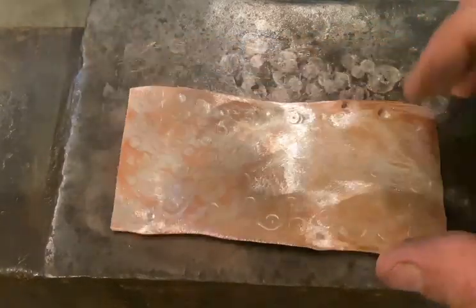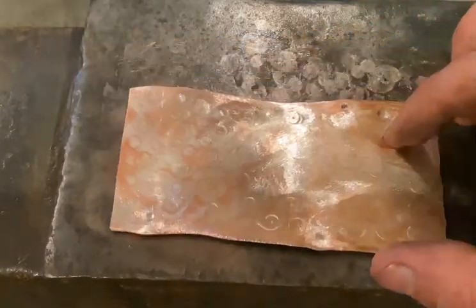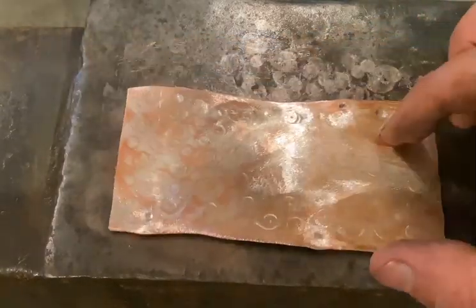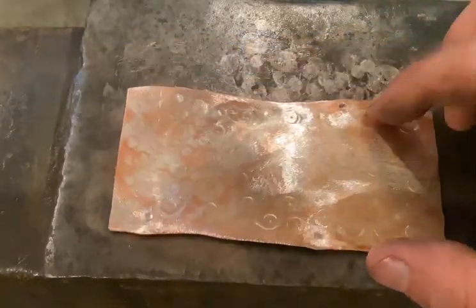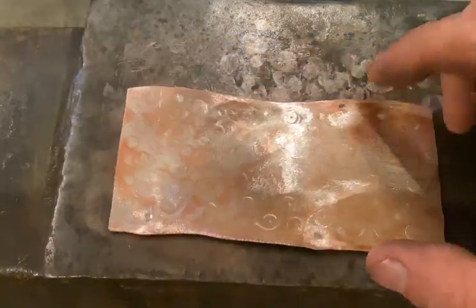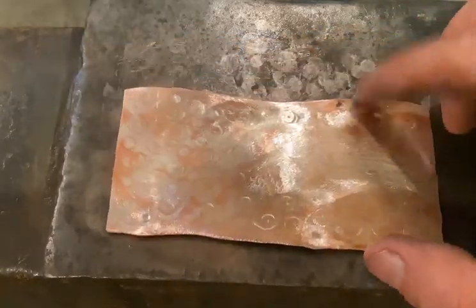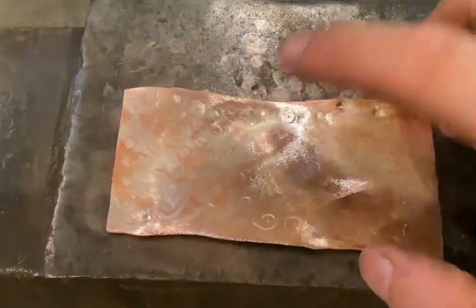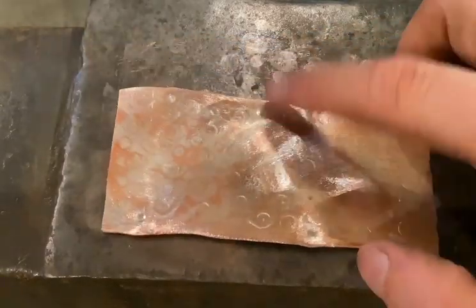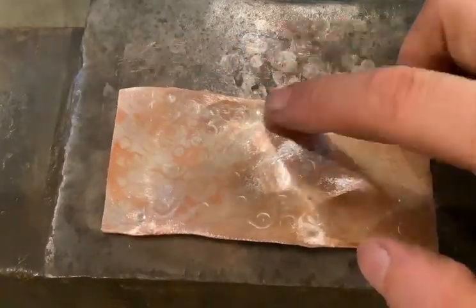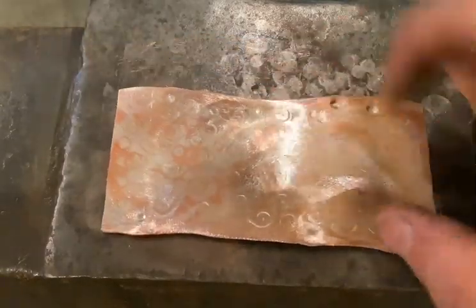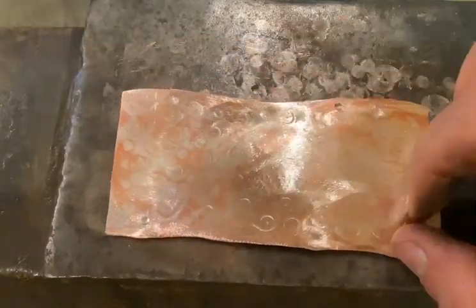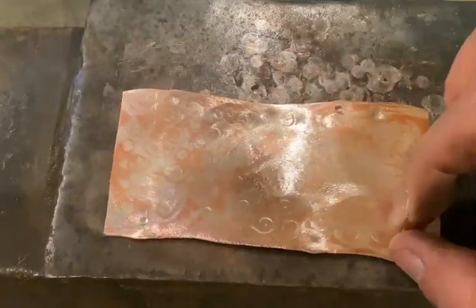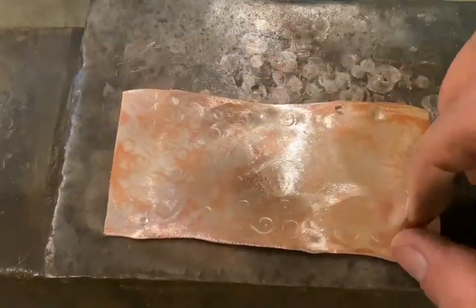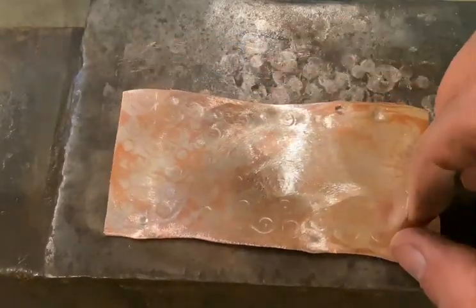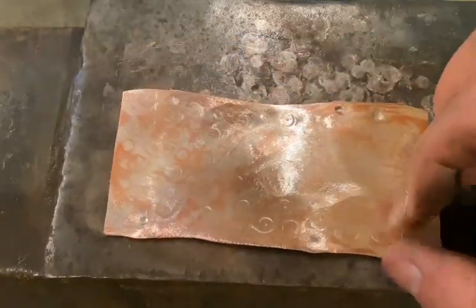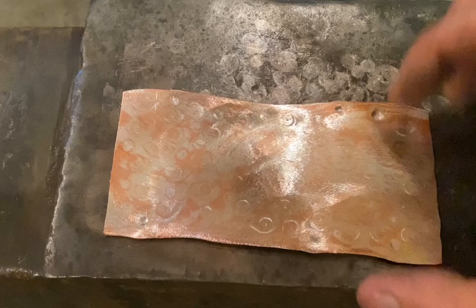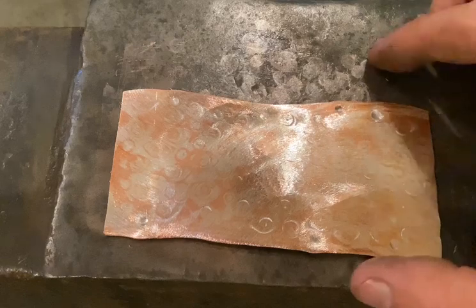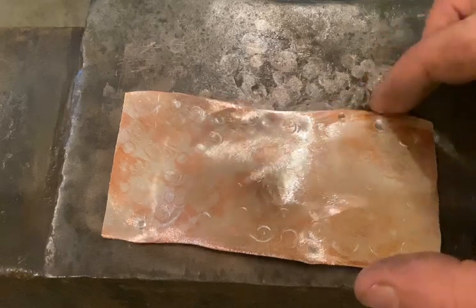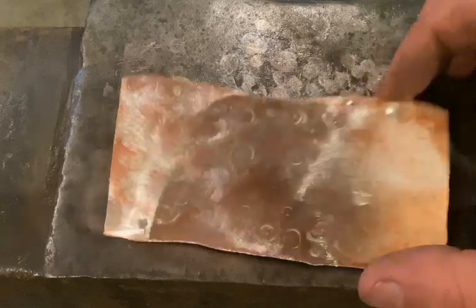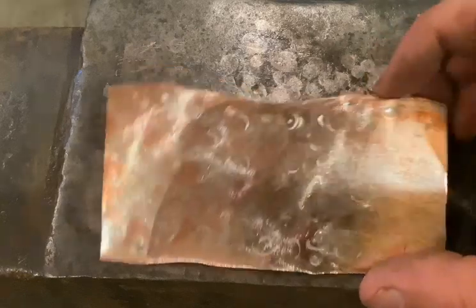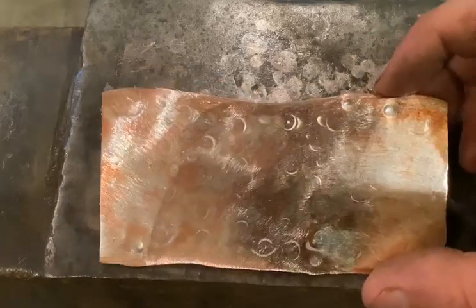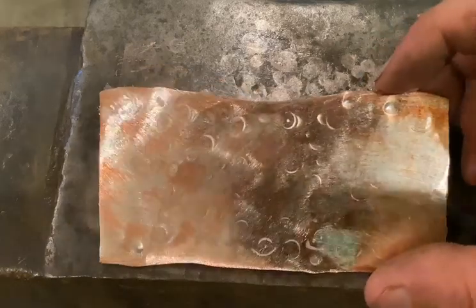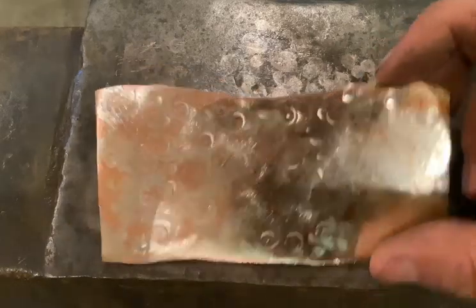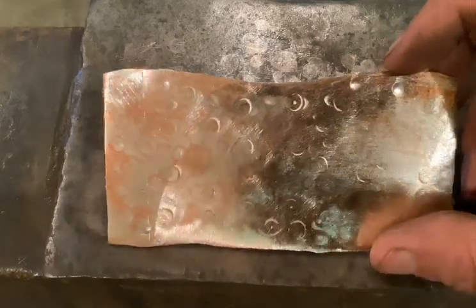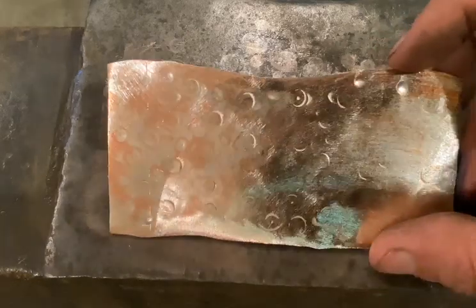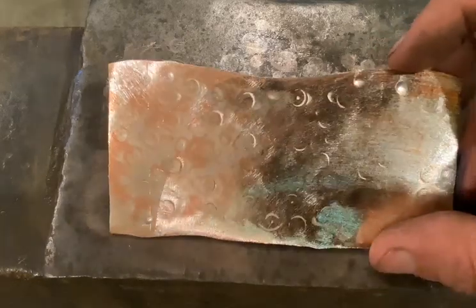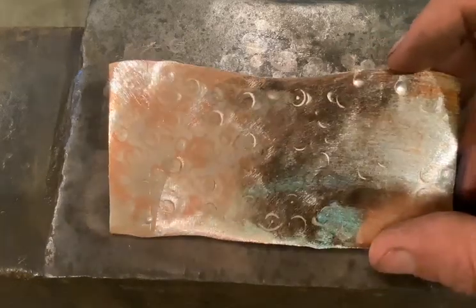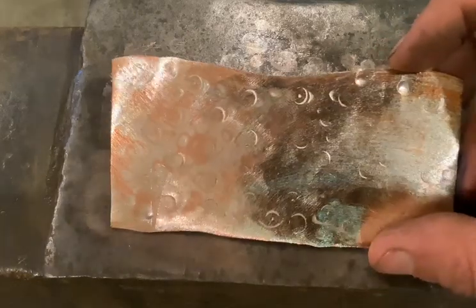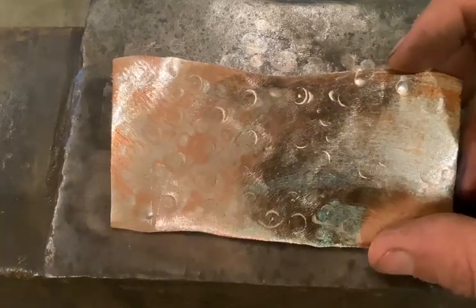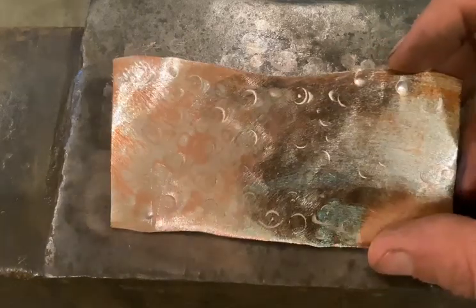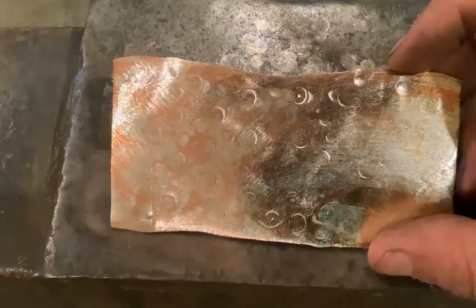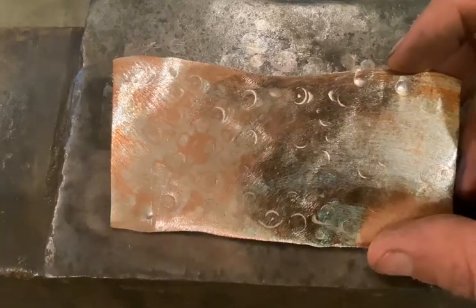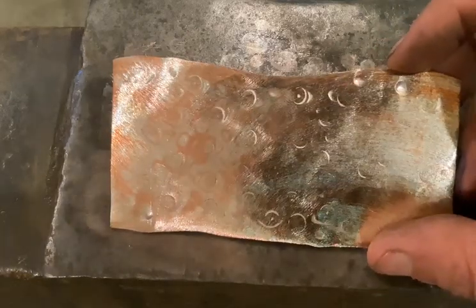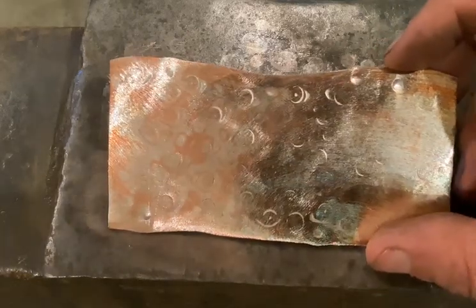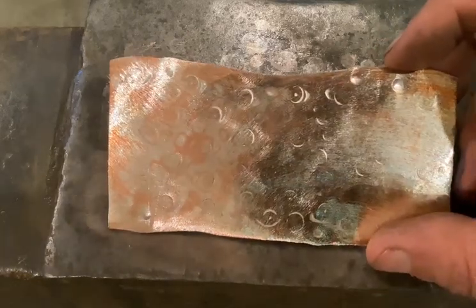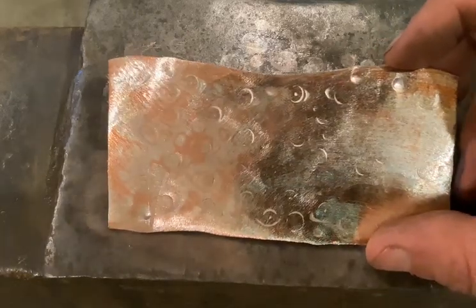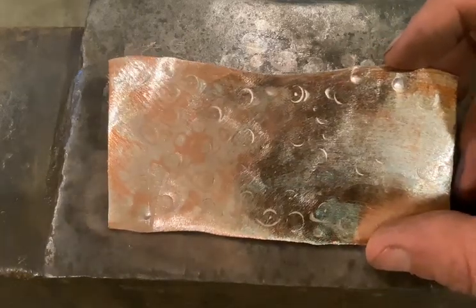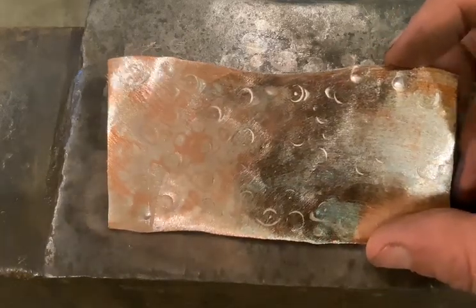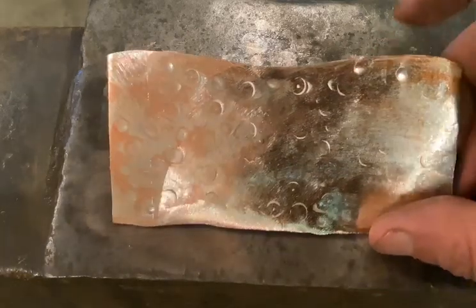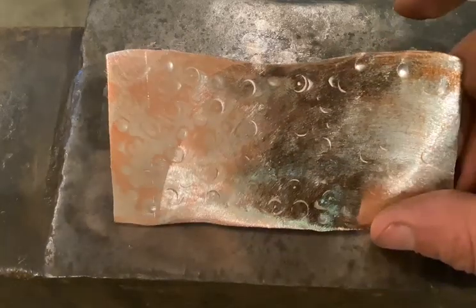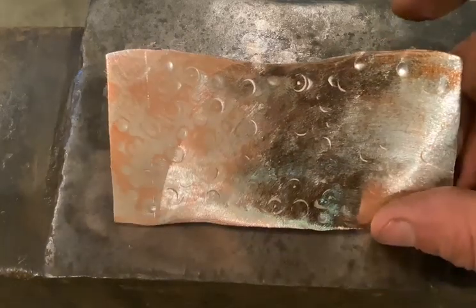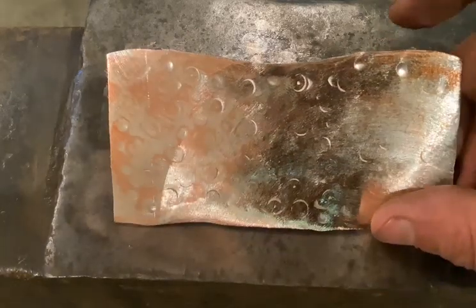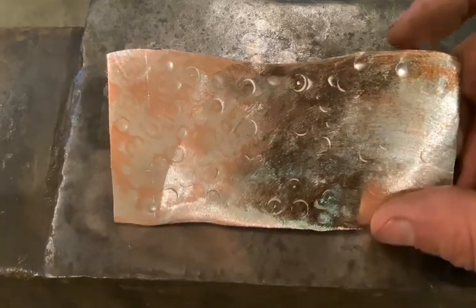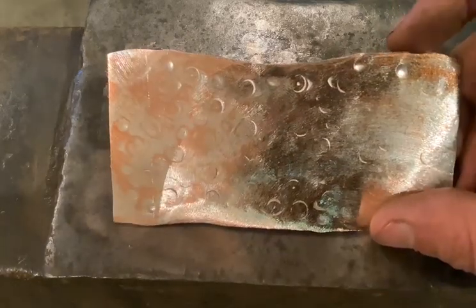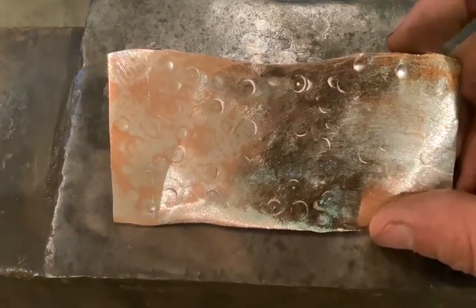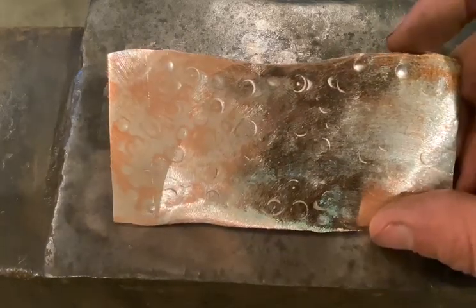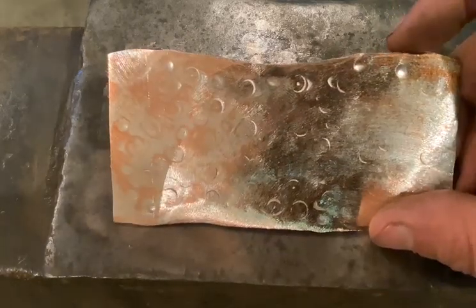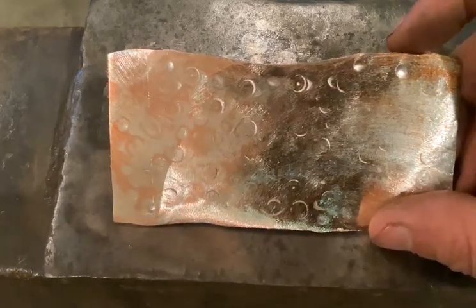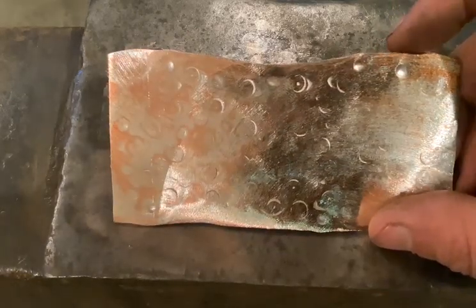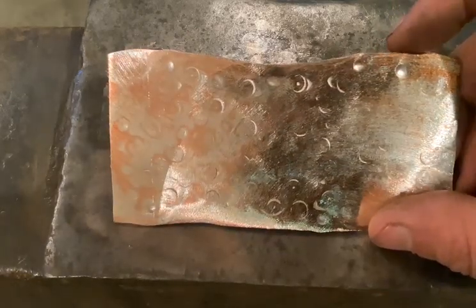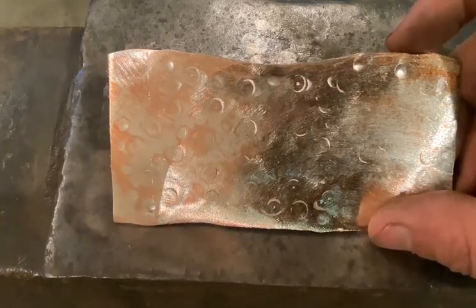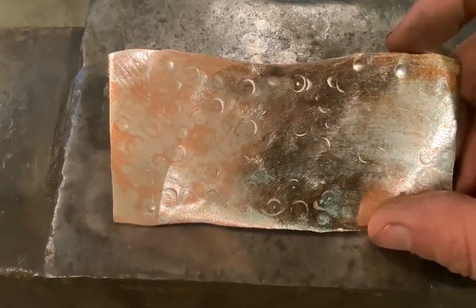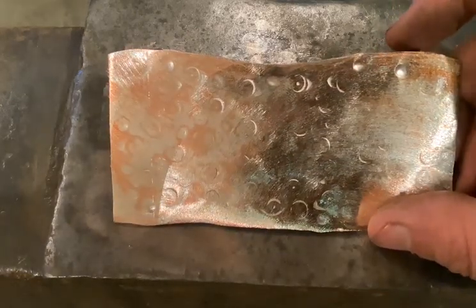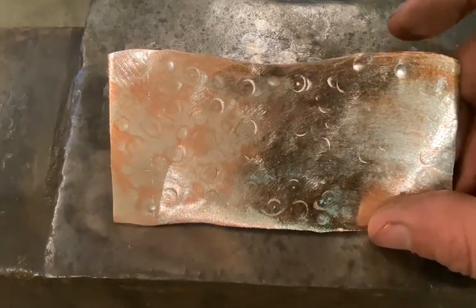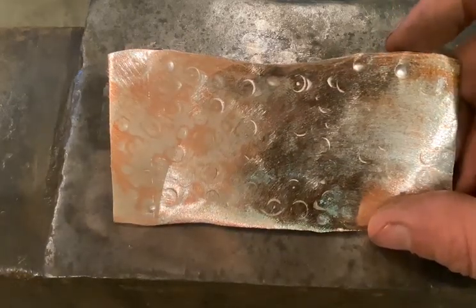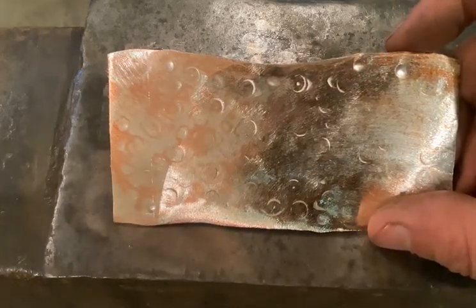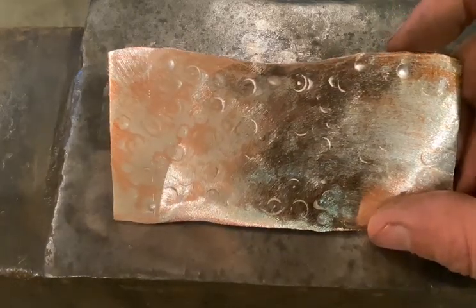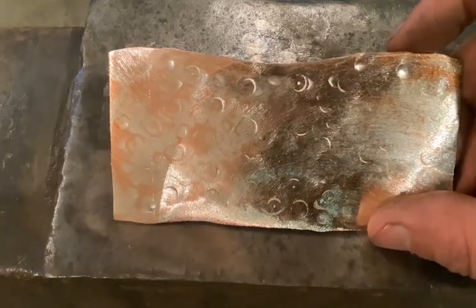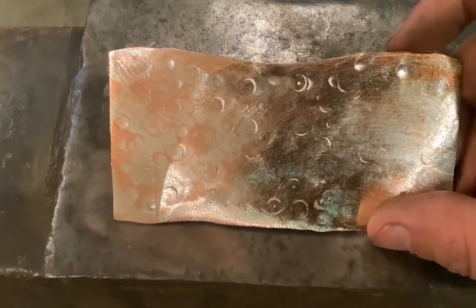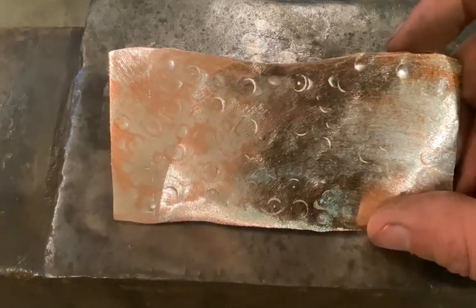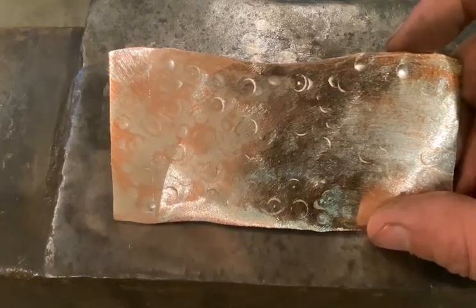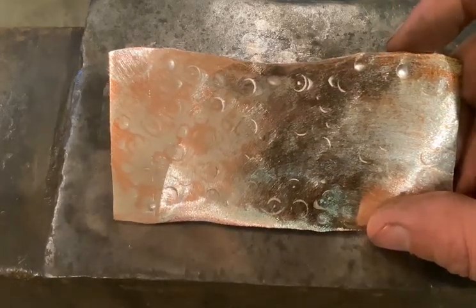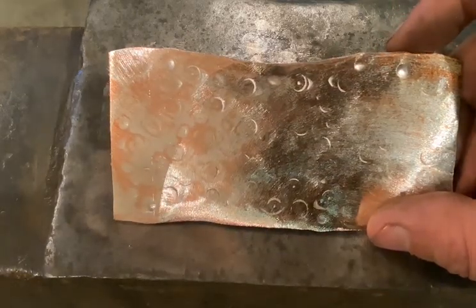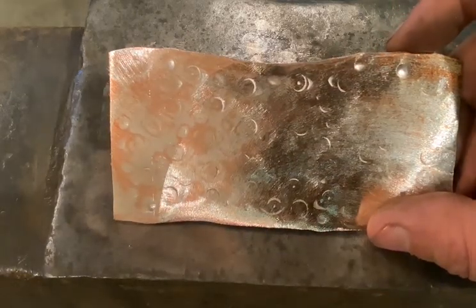Don't be worried about these divots — those will smooth out and give different patterns. But once we get to the rolling mill, we'll get to see what happens.